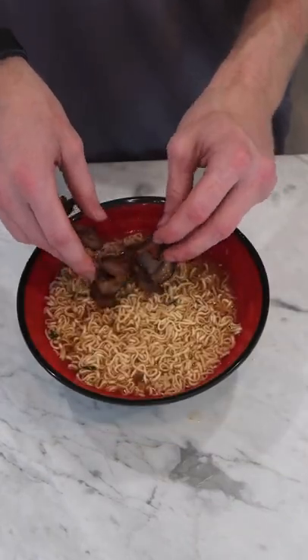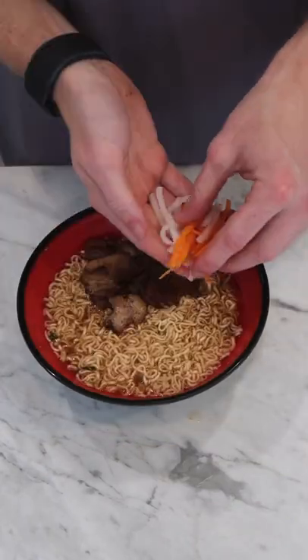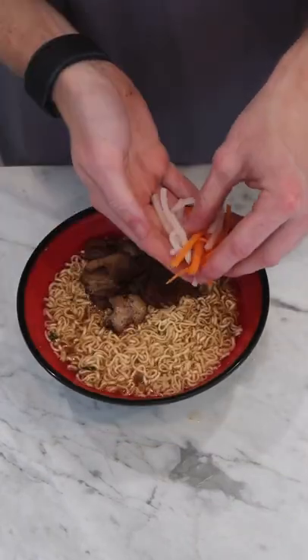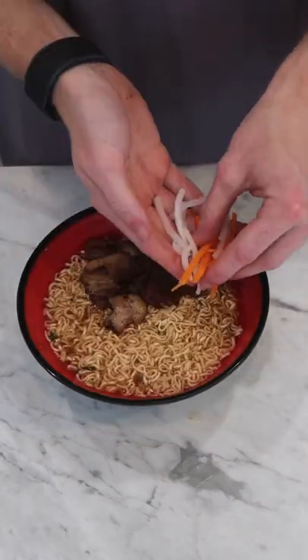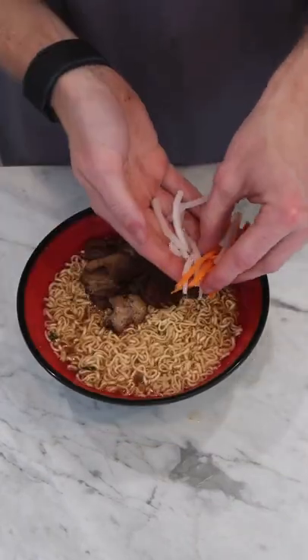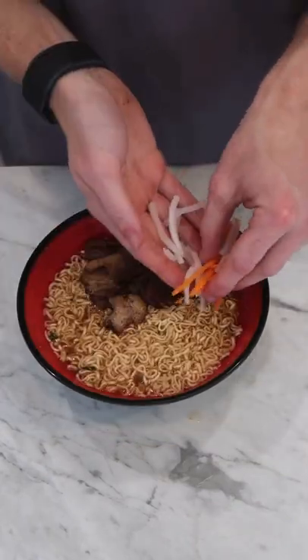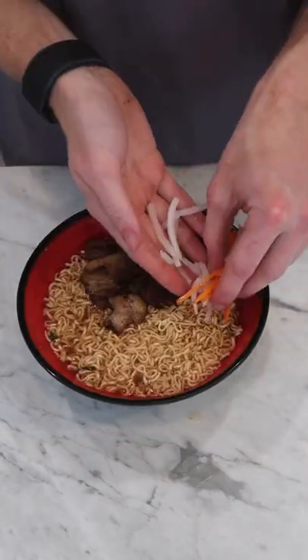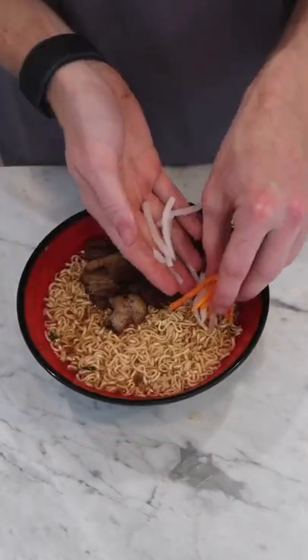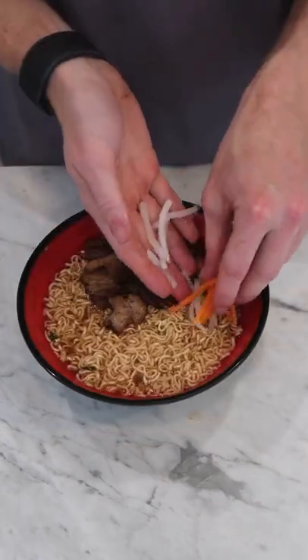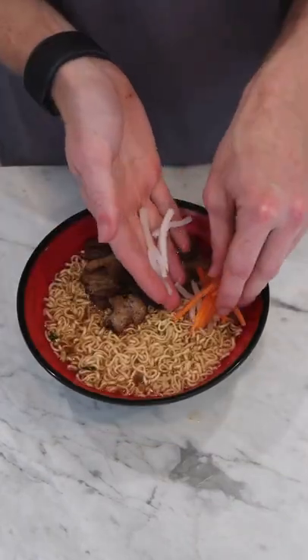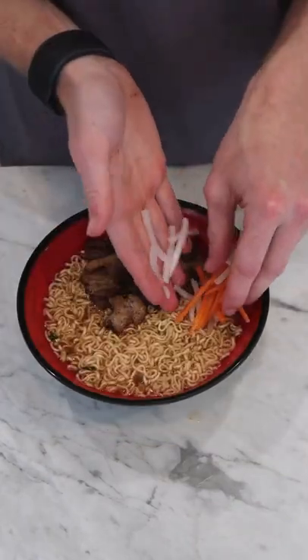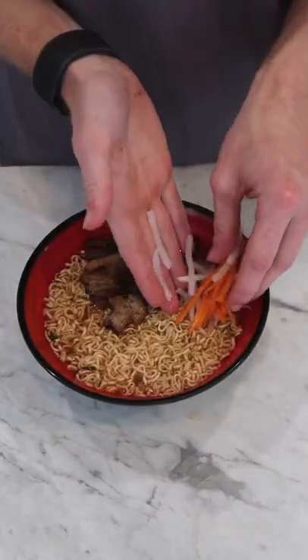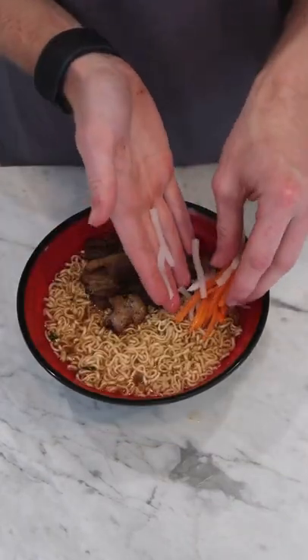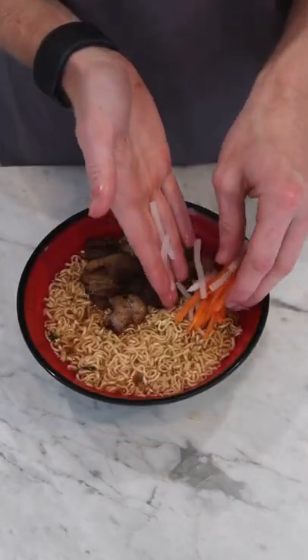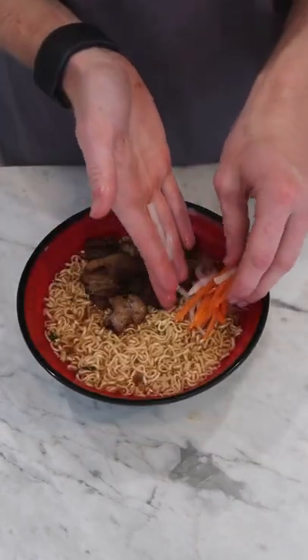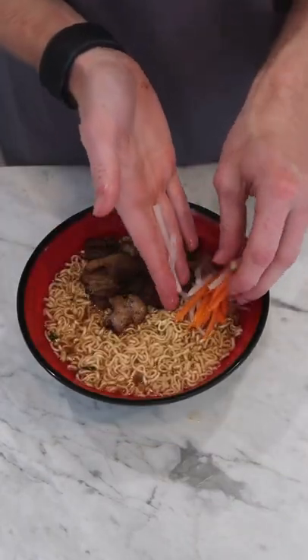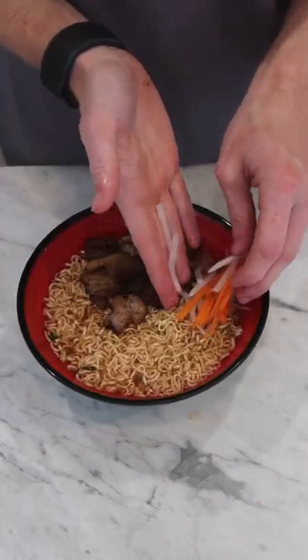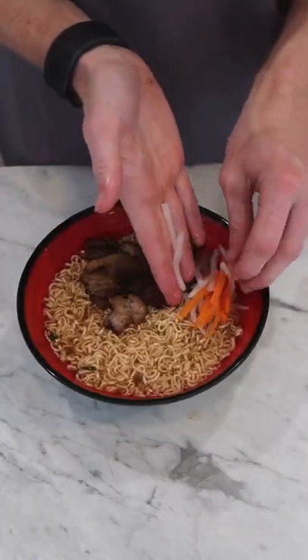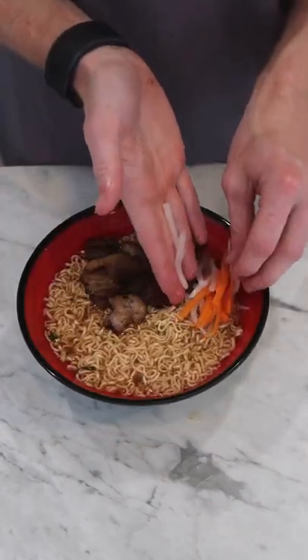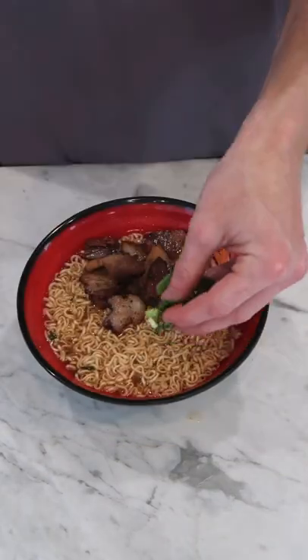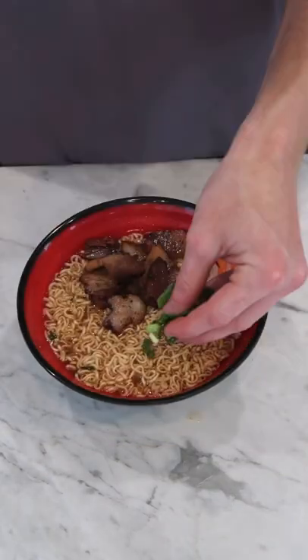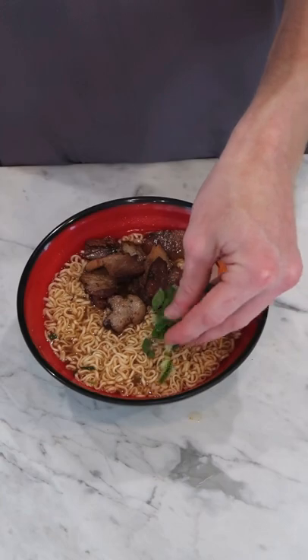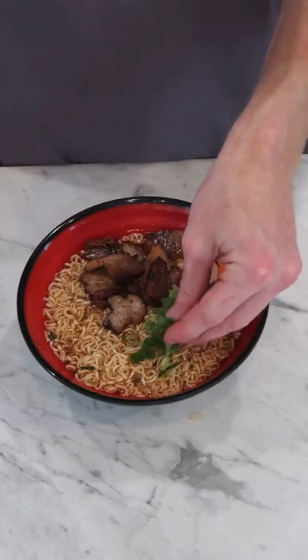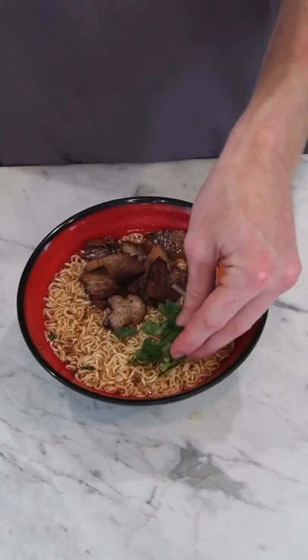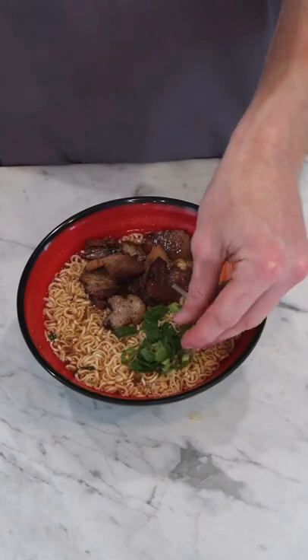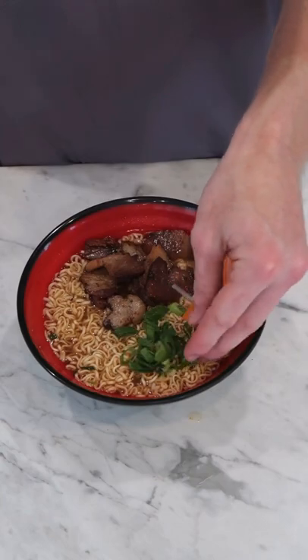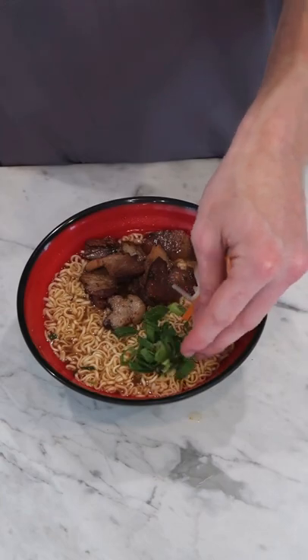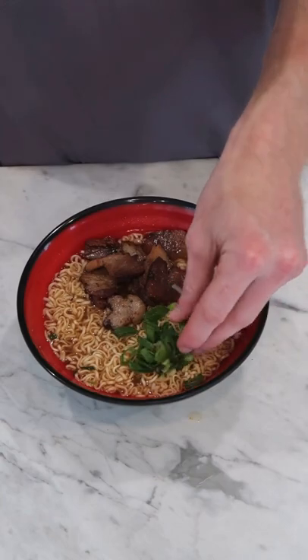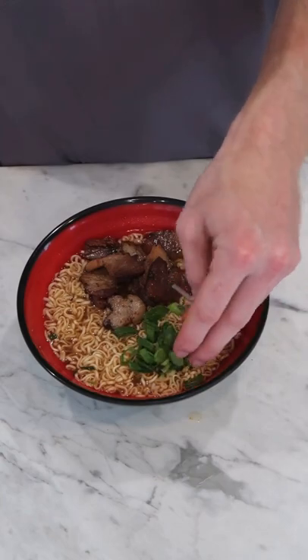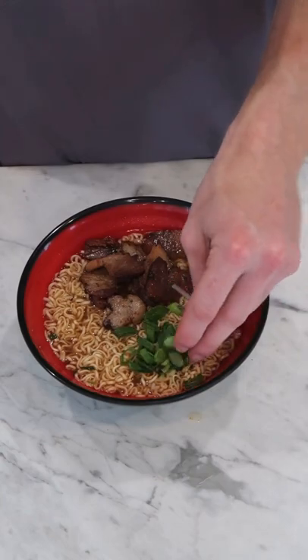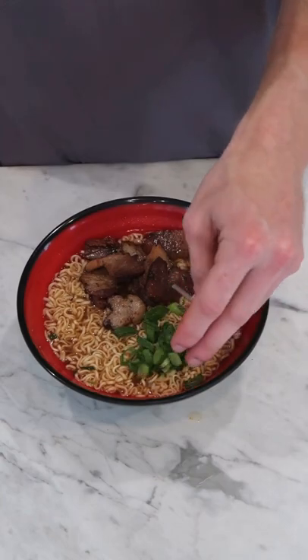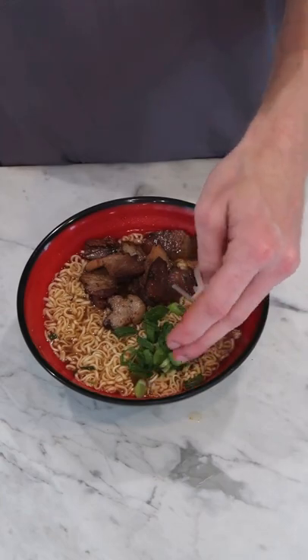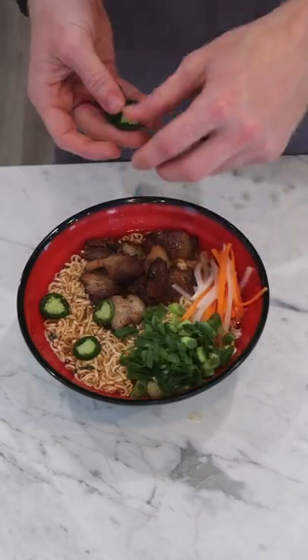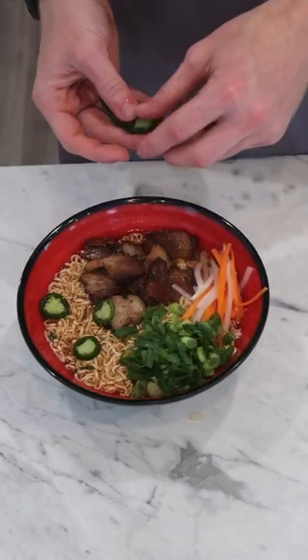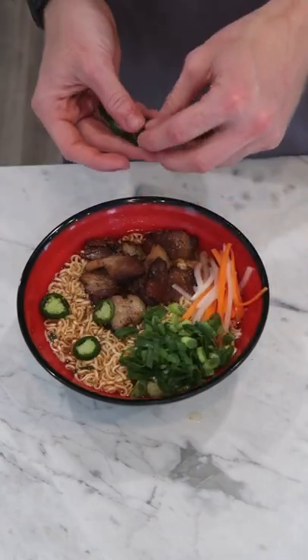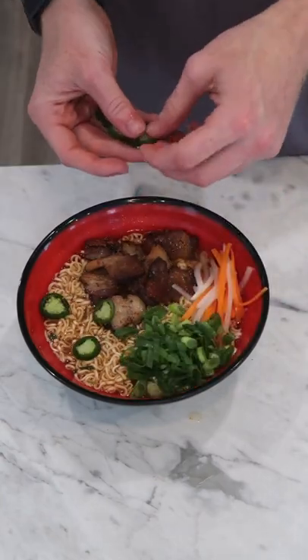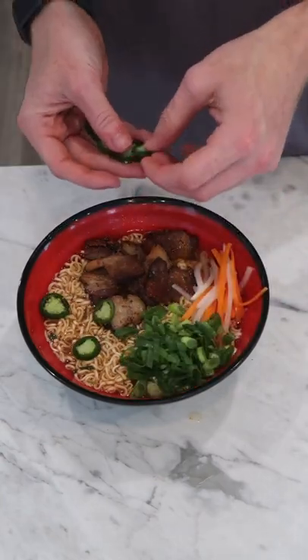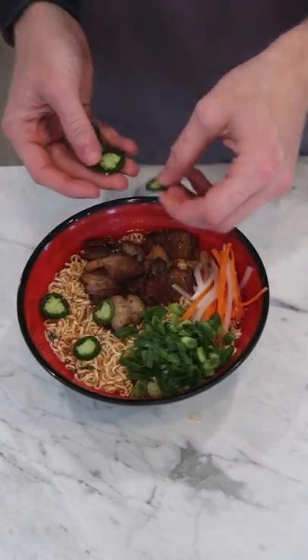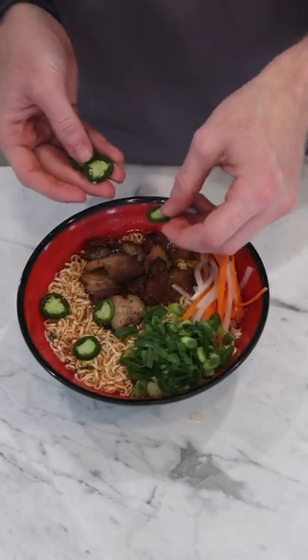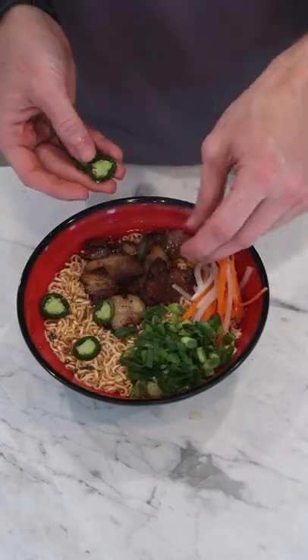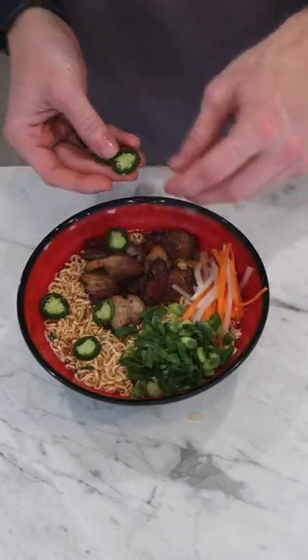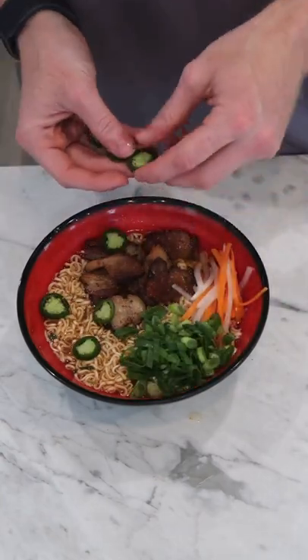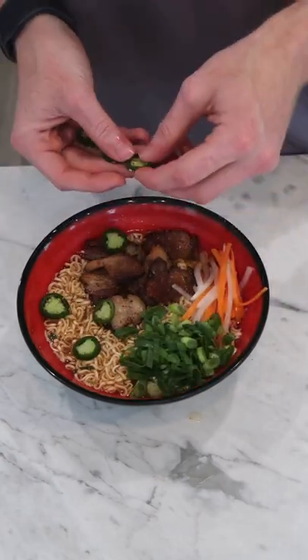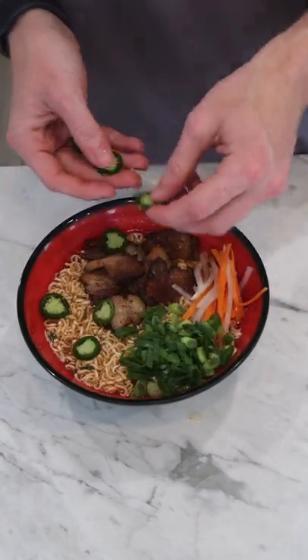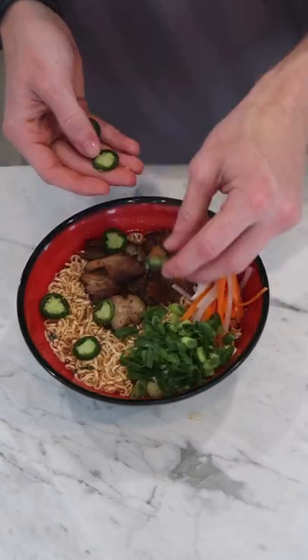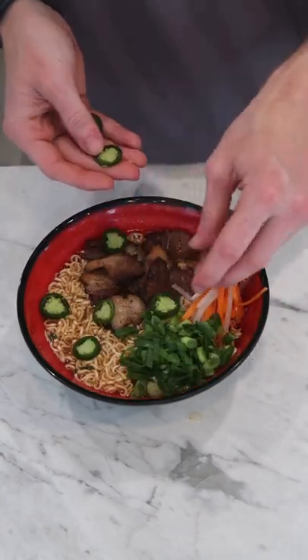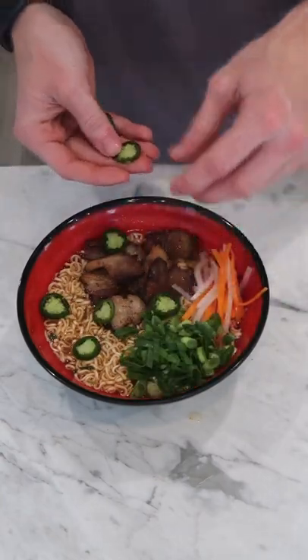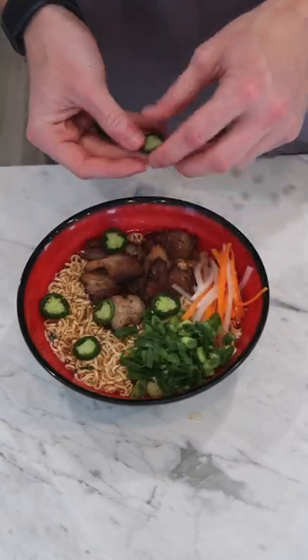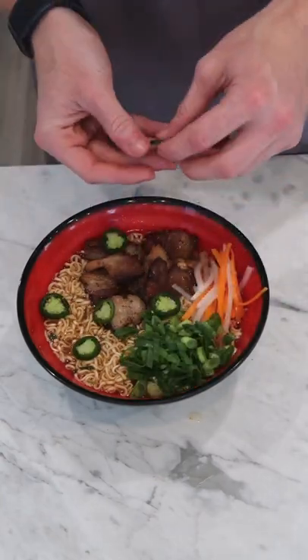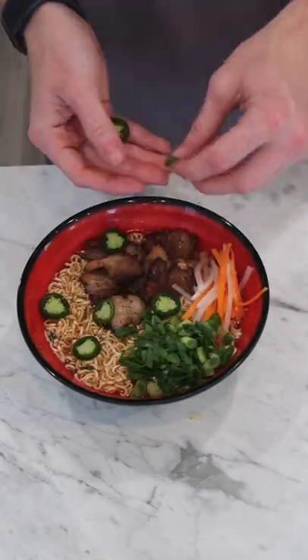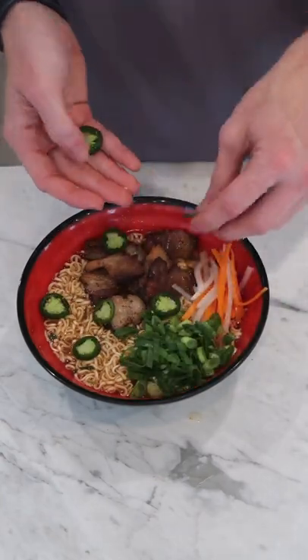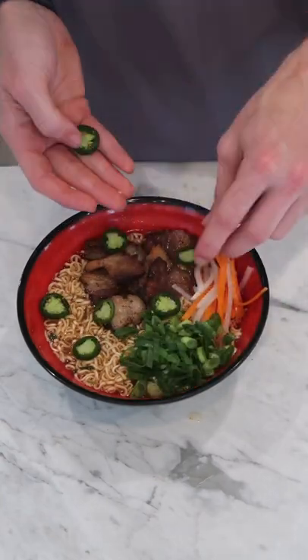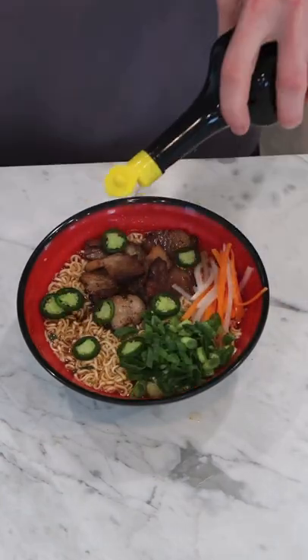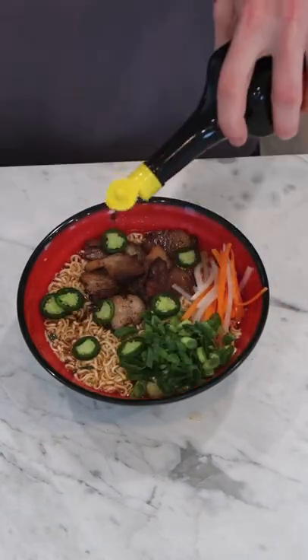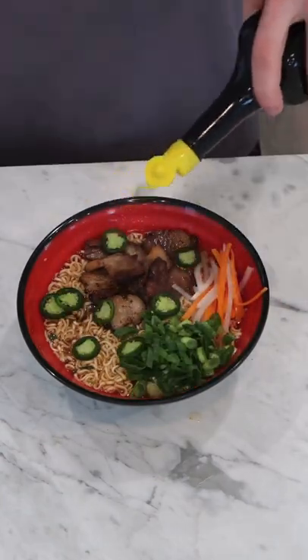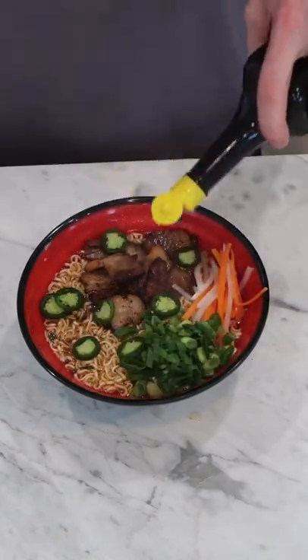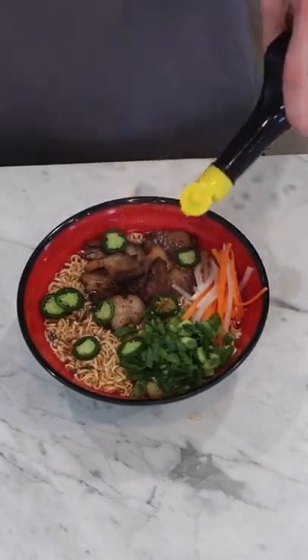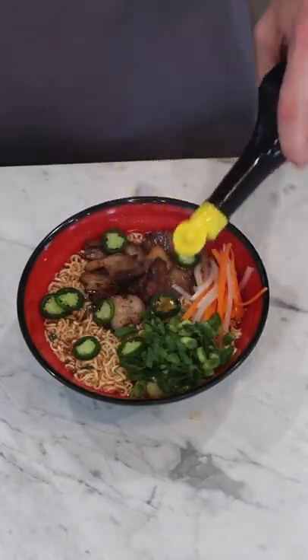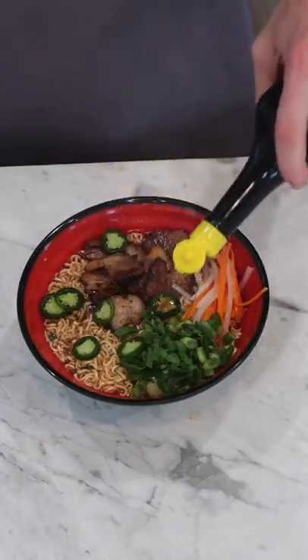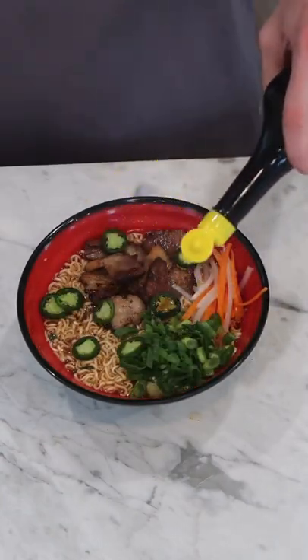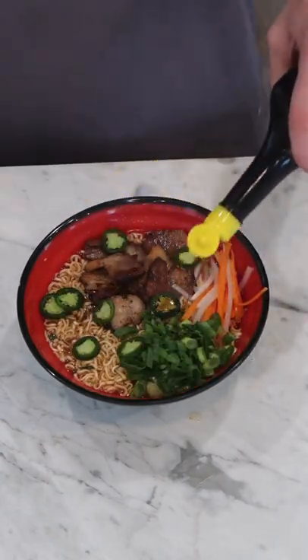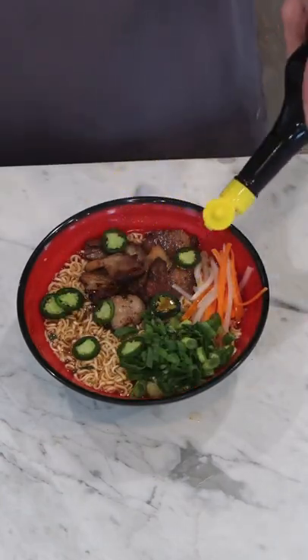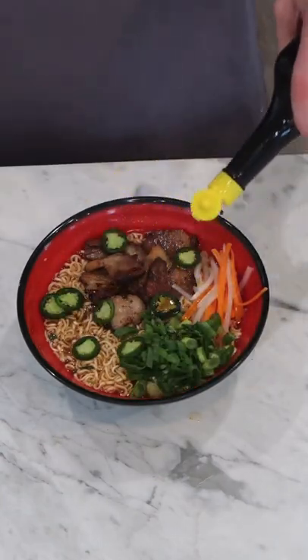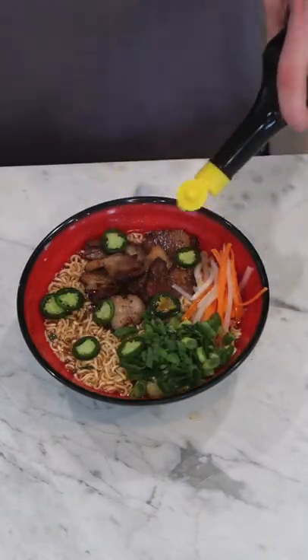Some of our pickled carrot and daikon. Fresh sliced green onion. Scatter over some fresh slices of jalapeño. A few dashes of Maggi seasoning.